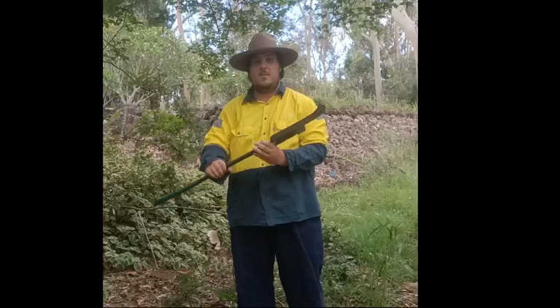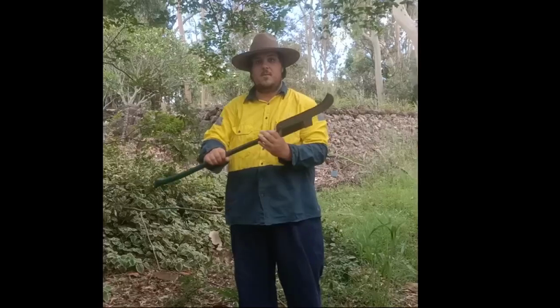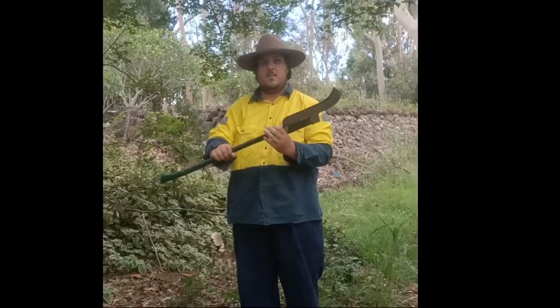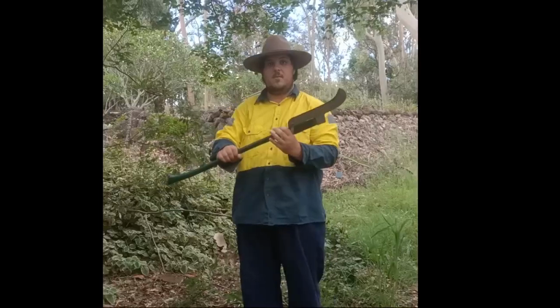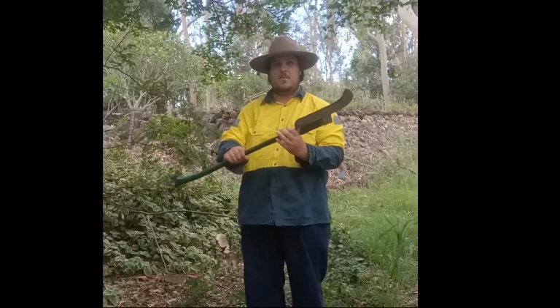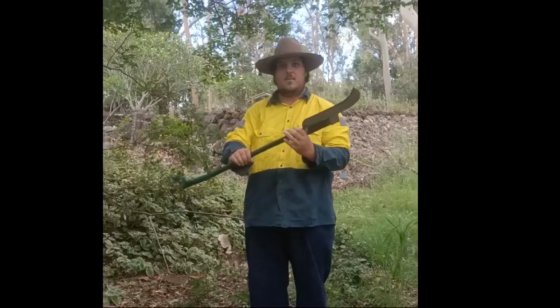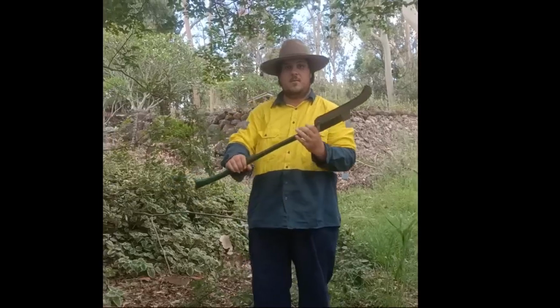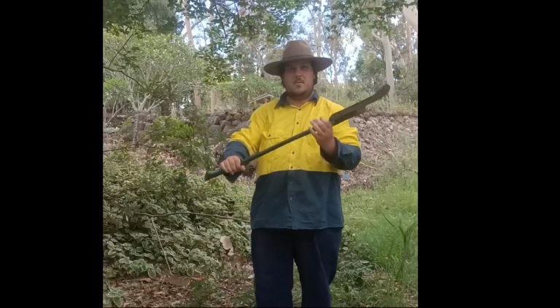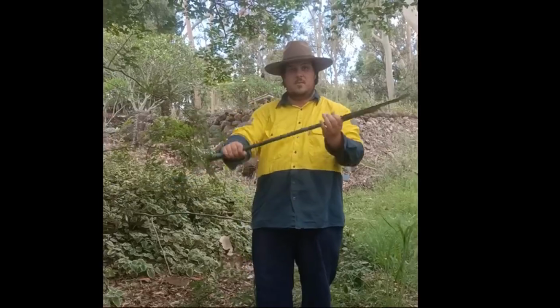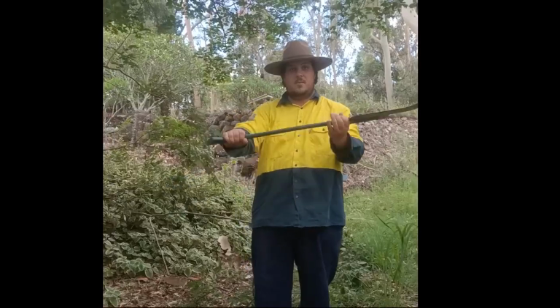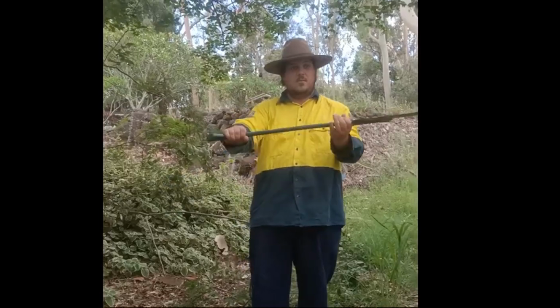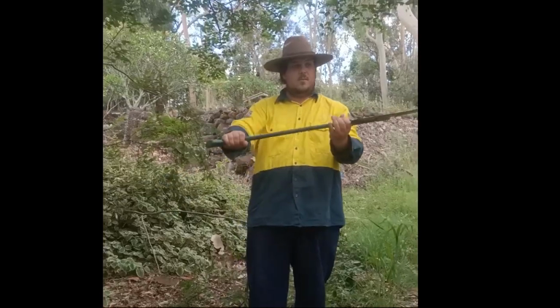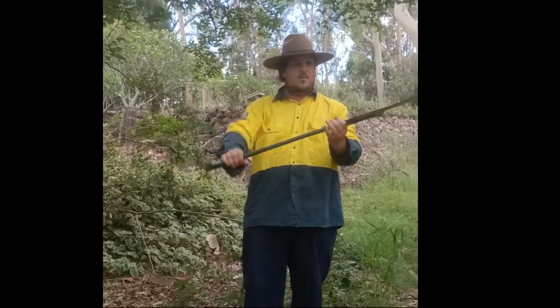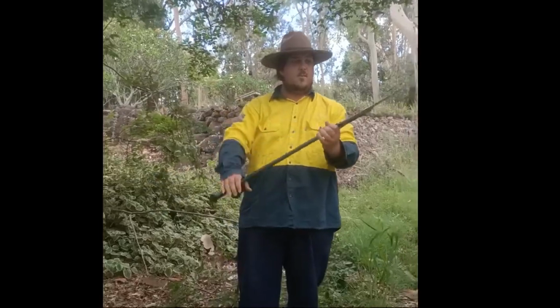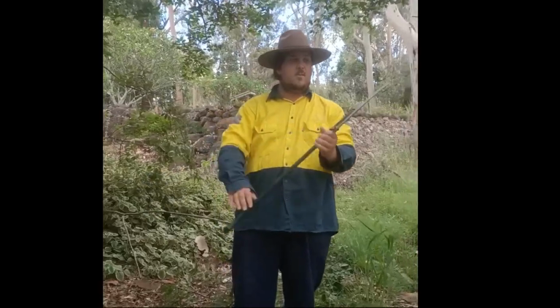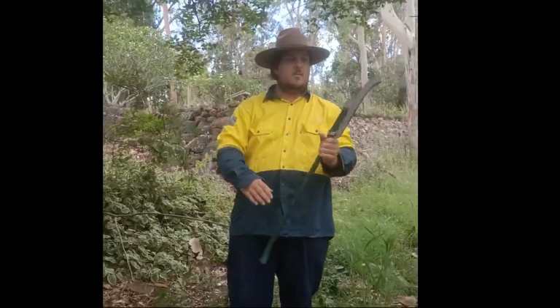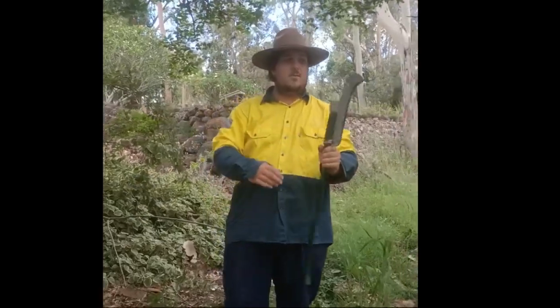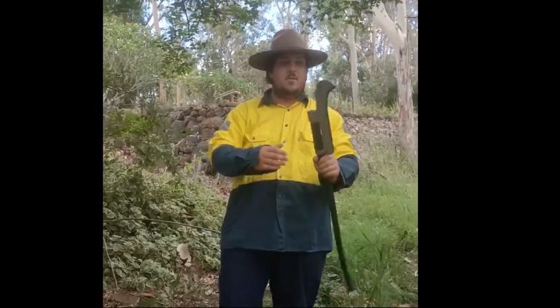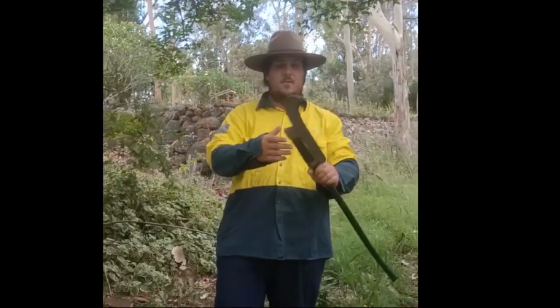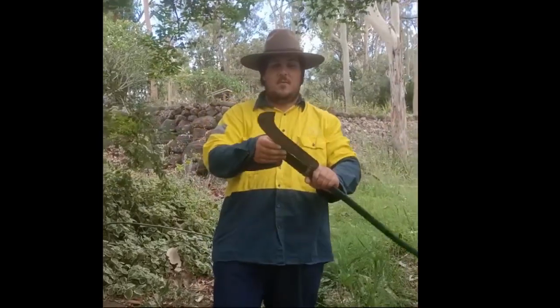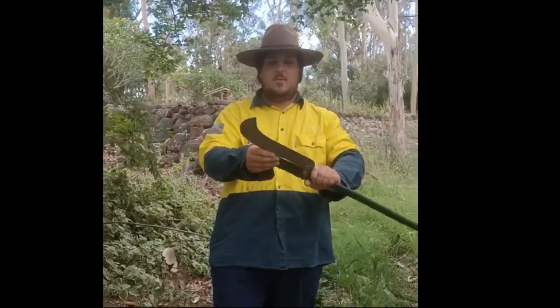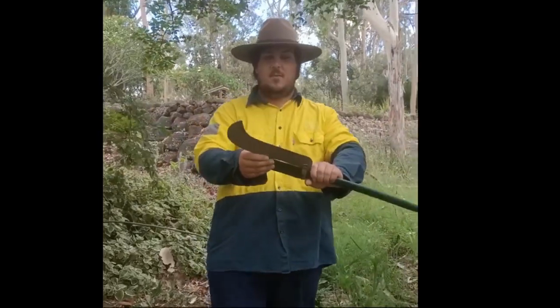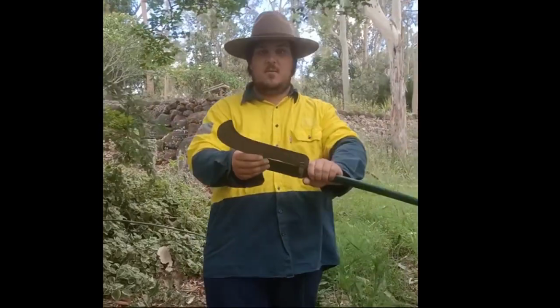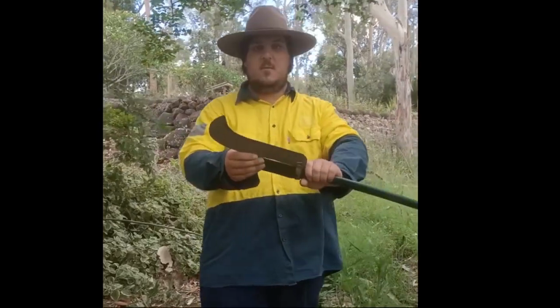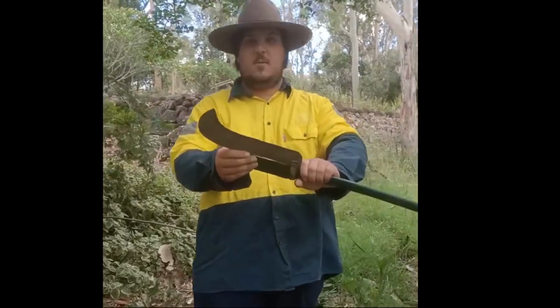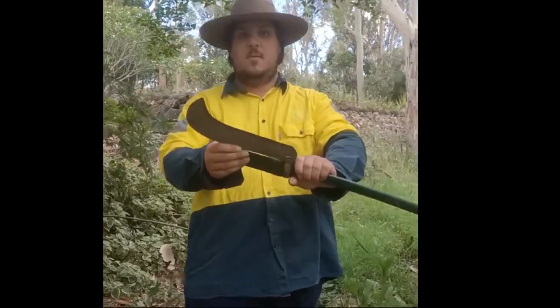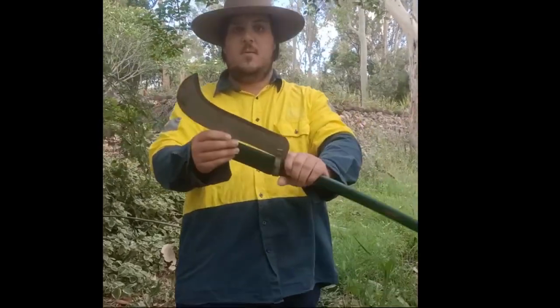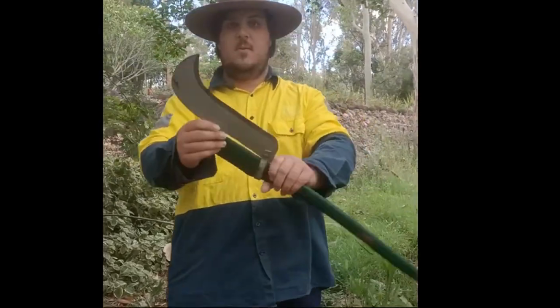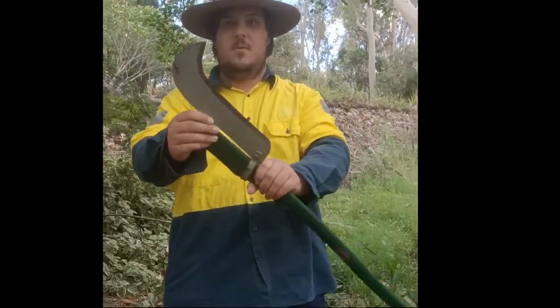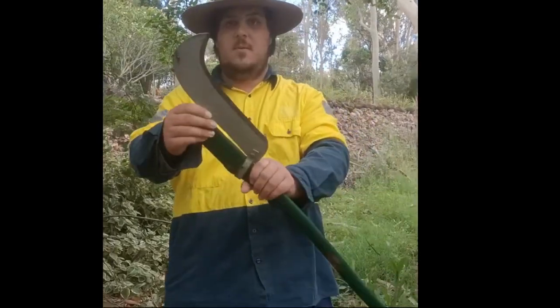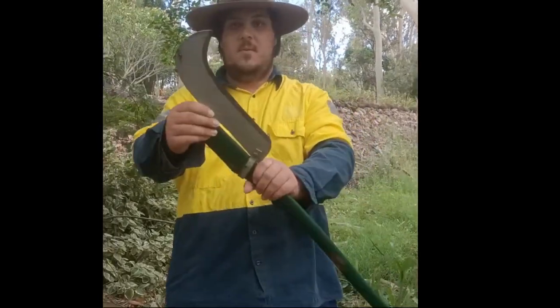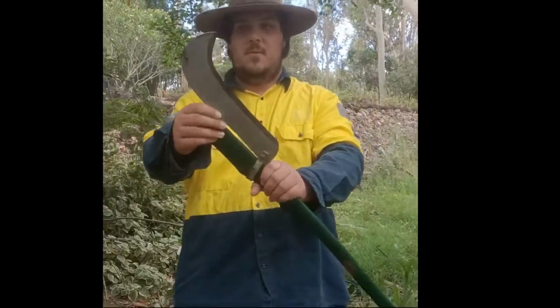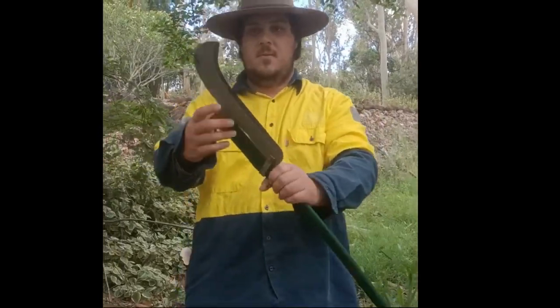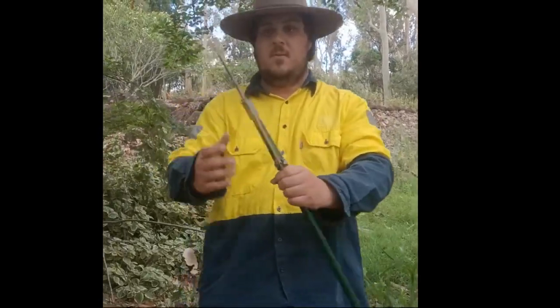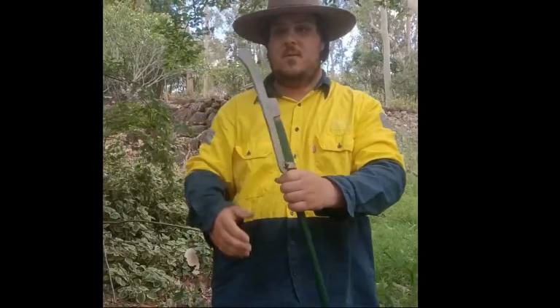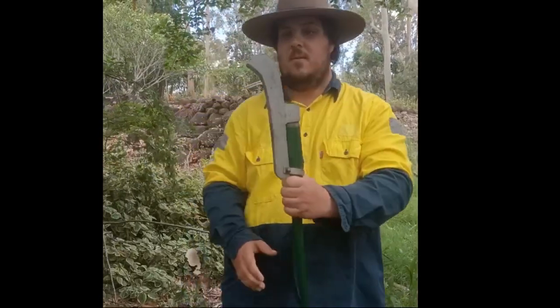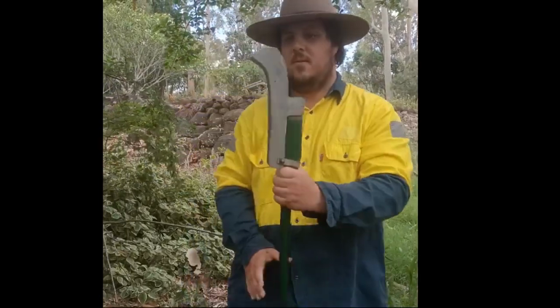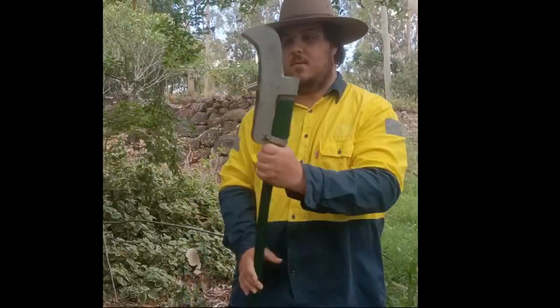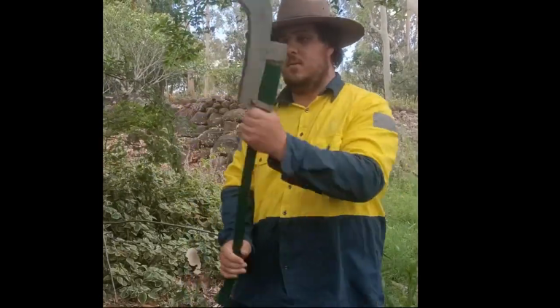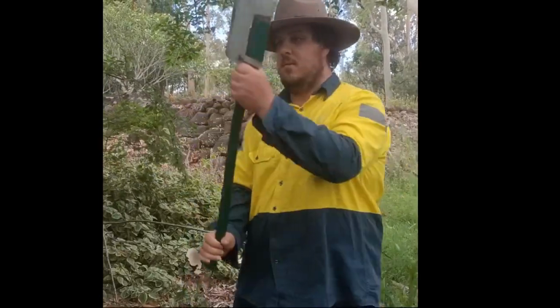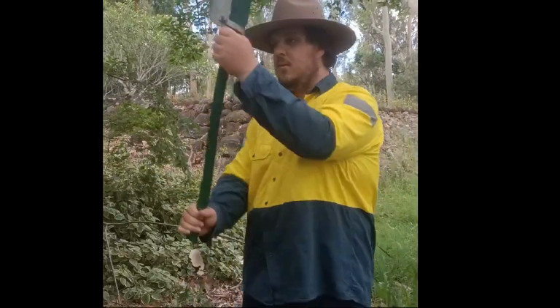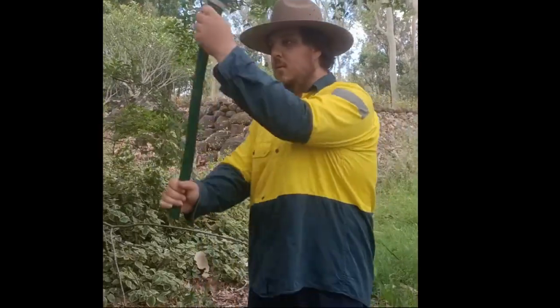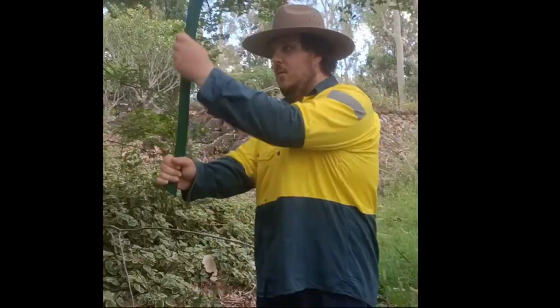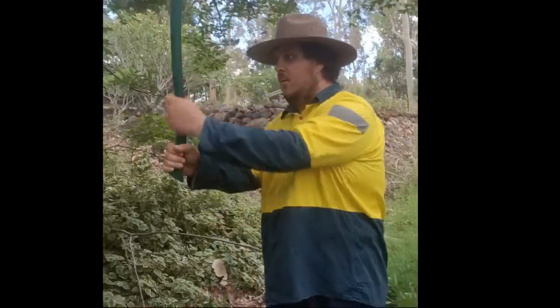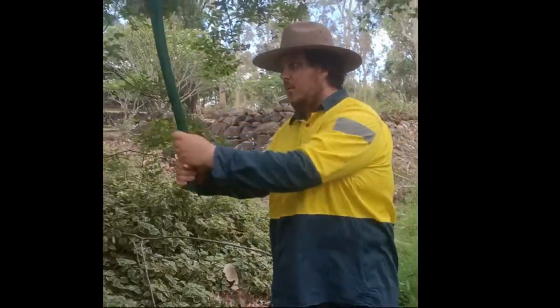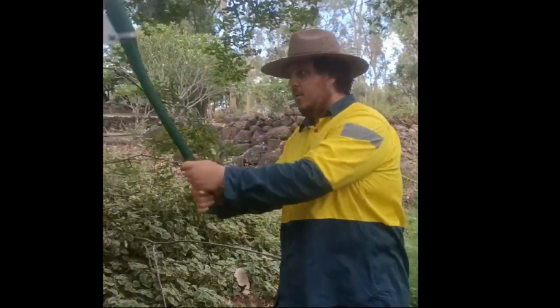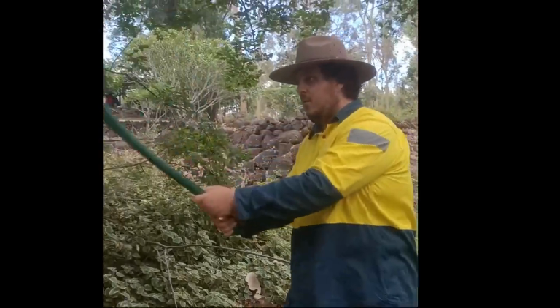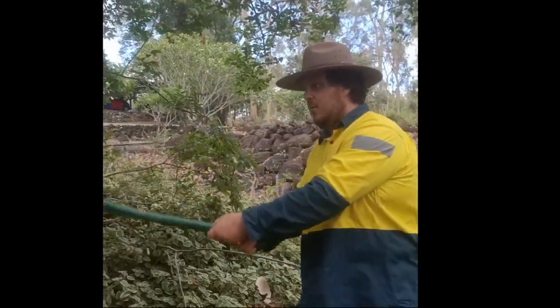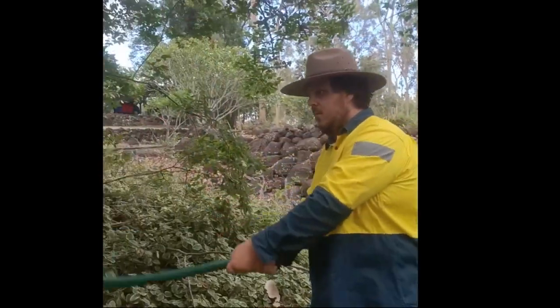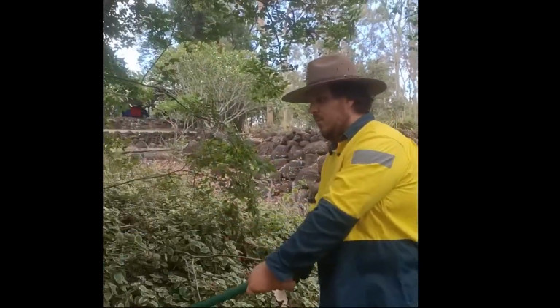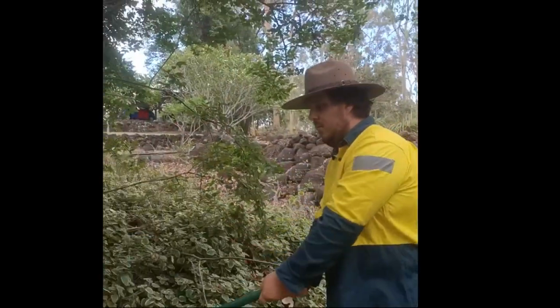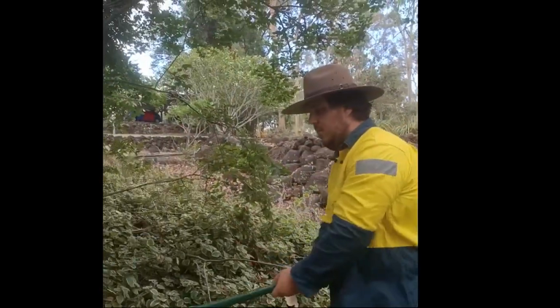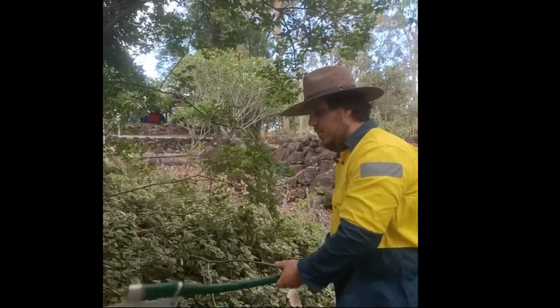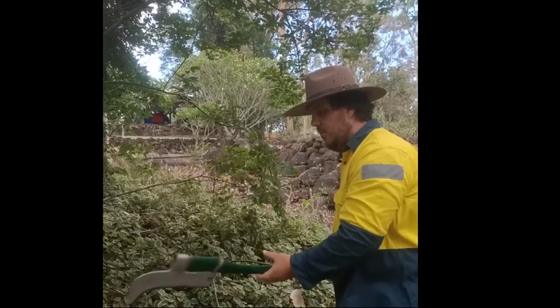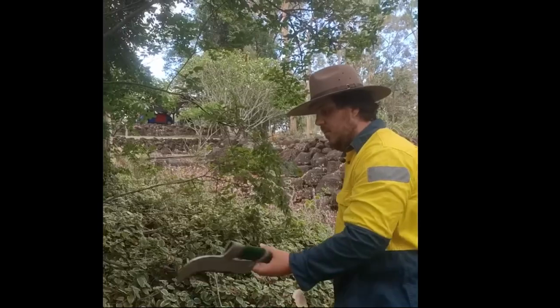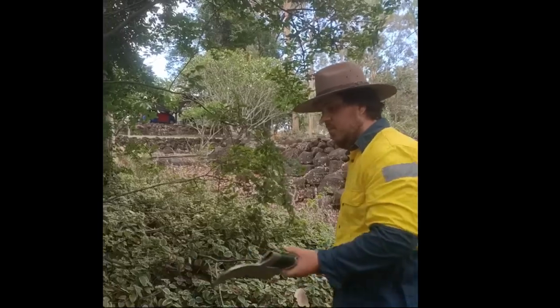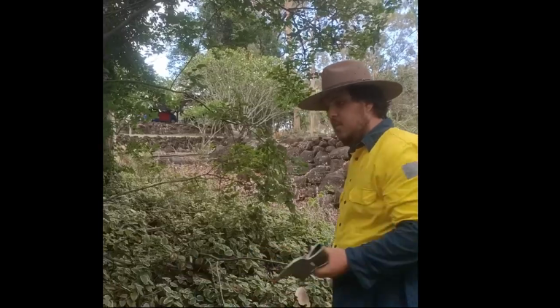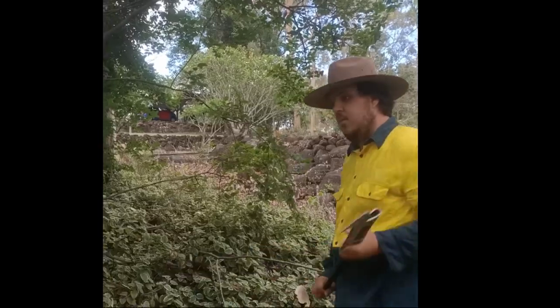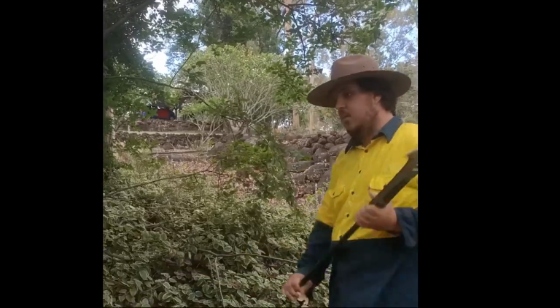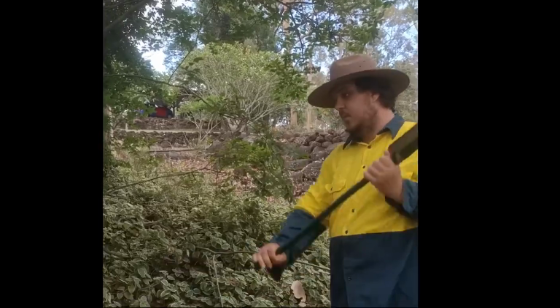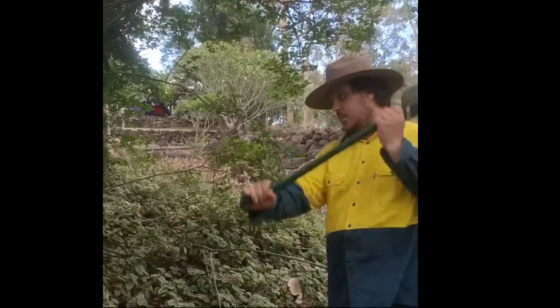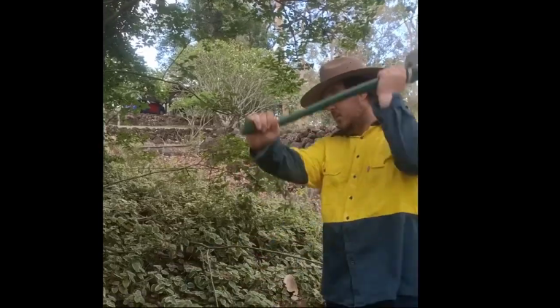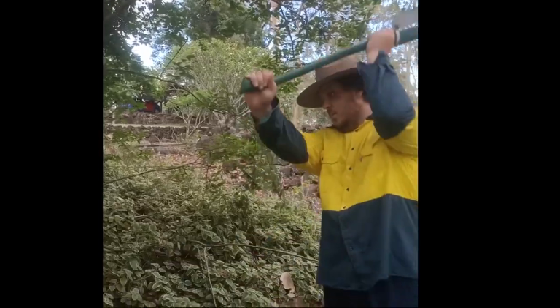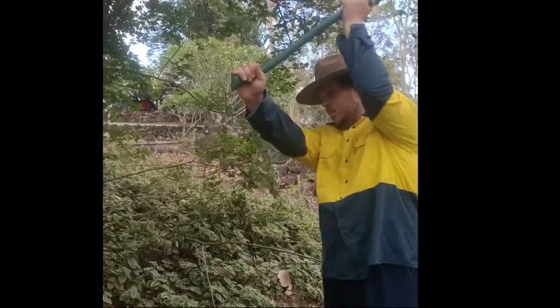Hello Peoples, I'm Reuben and here is another vintage gardening tool I have for you. Today I'm showing you my brush axe.